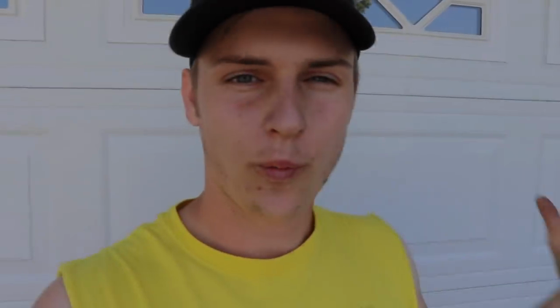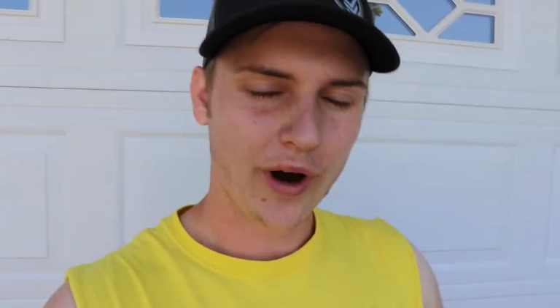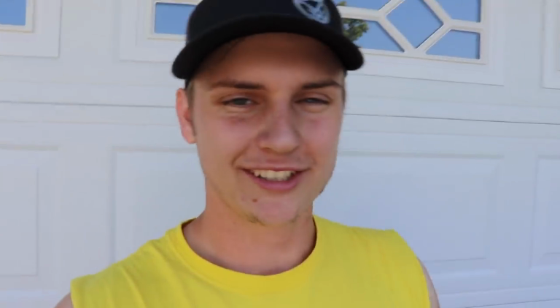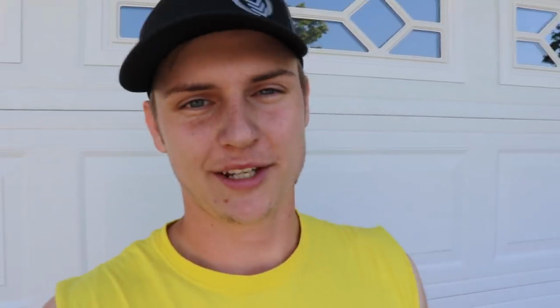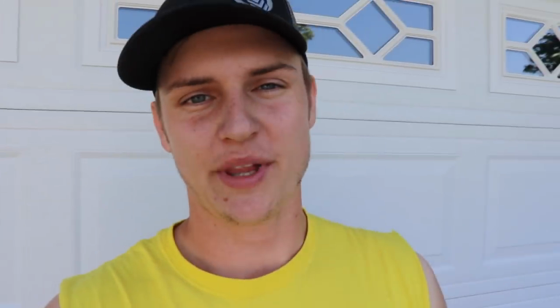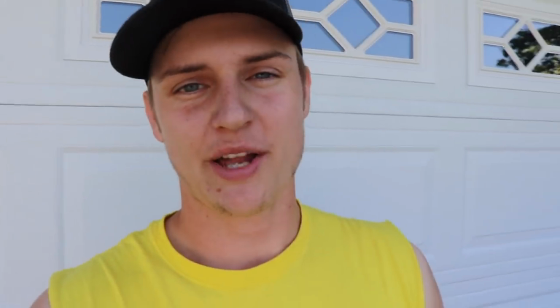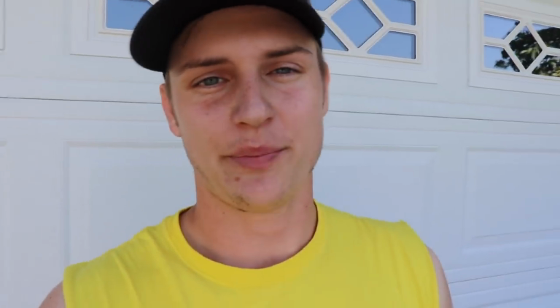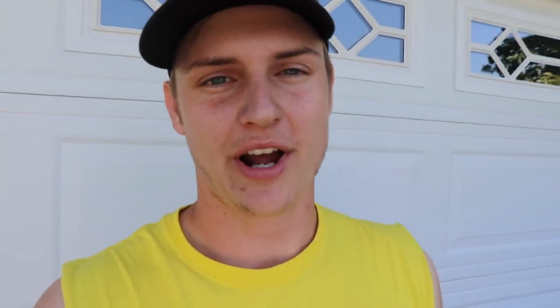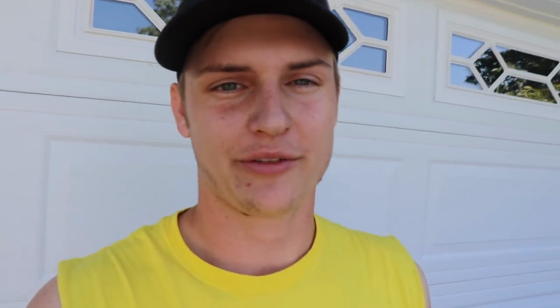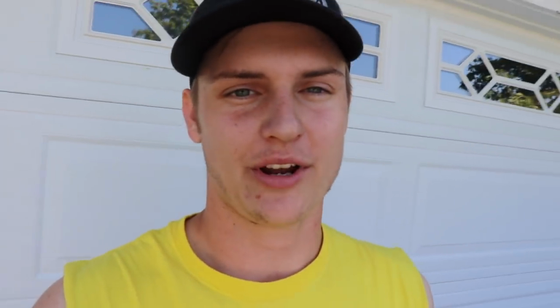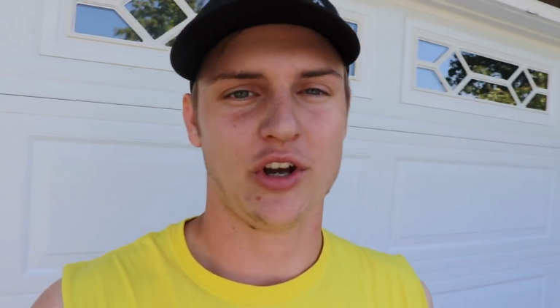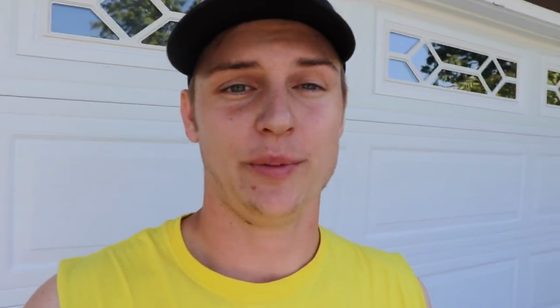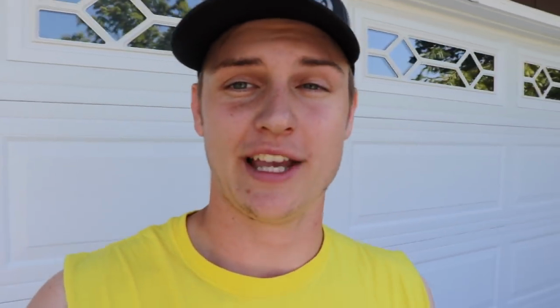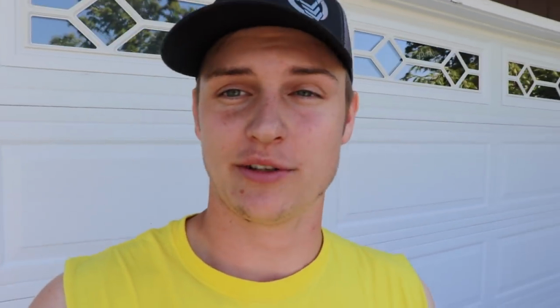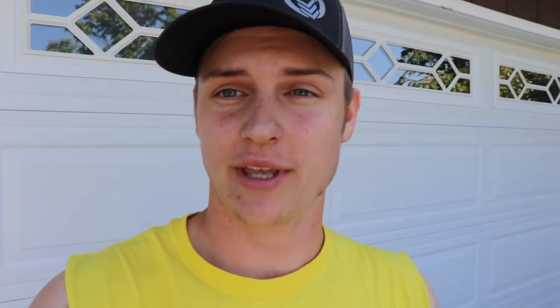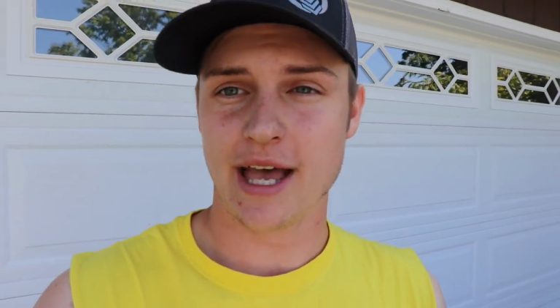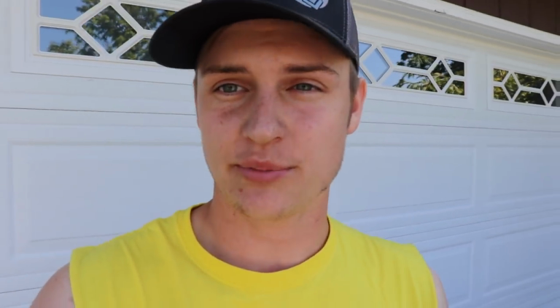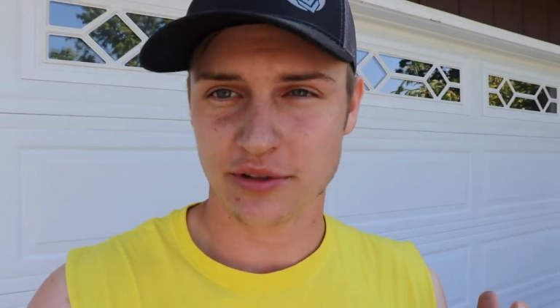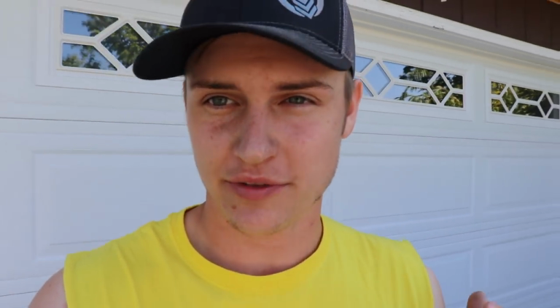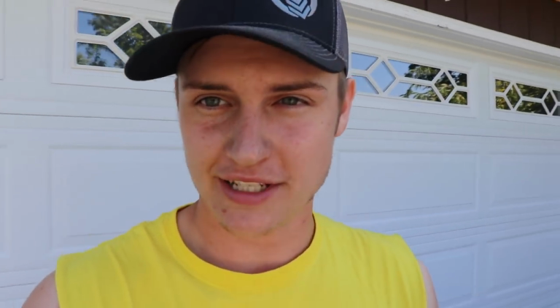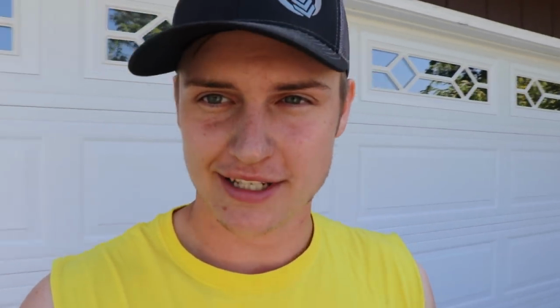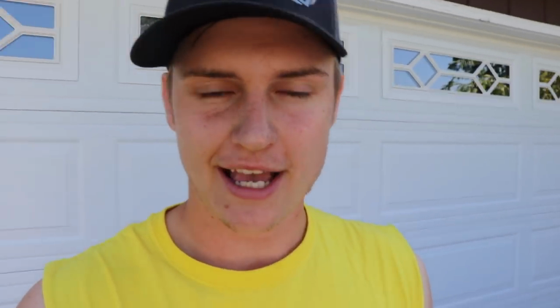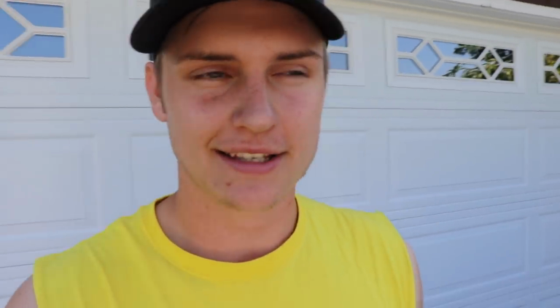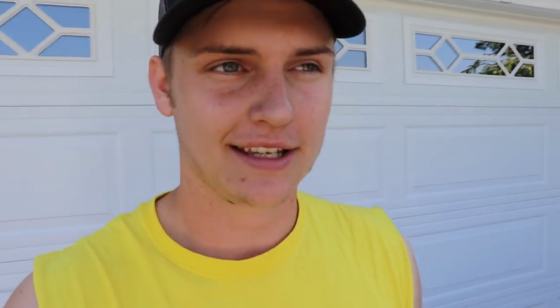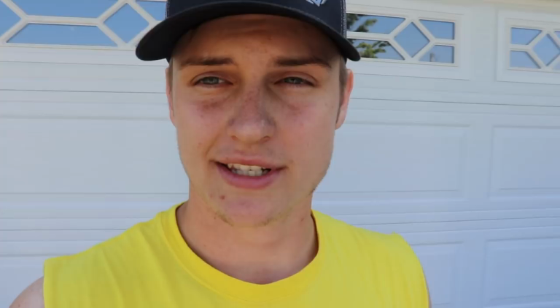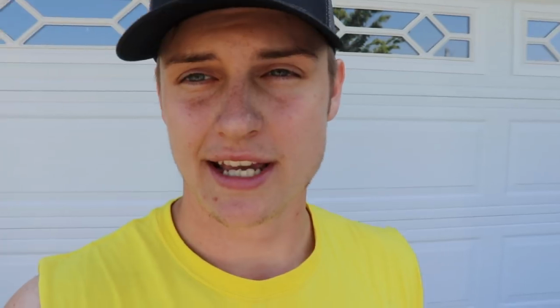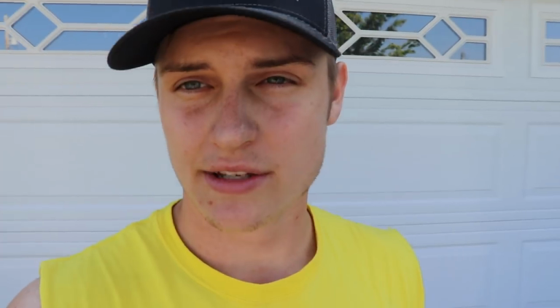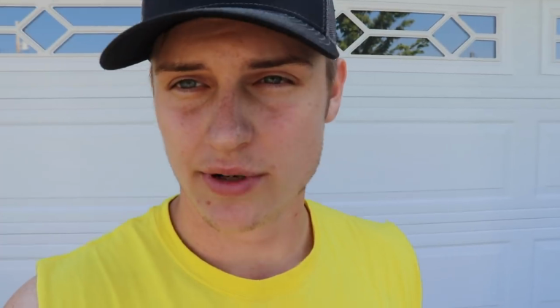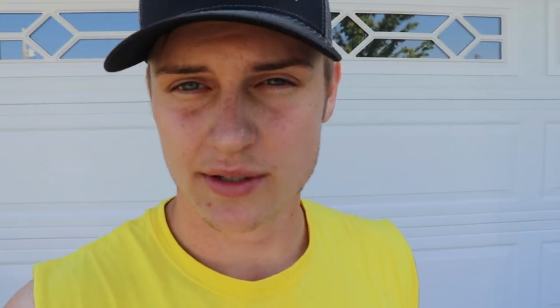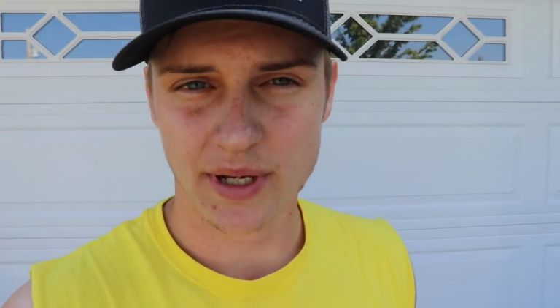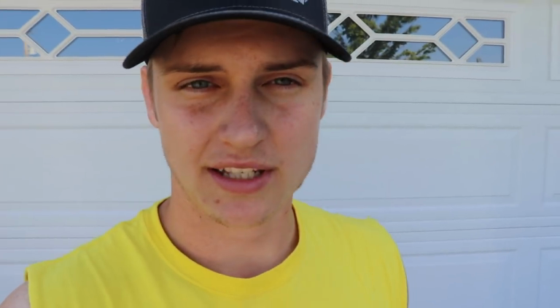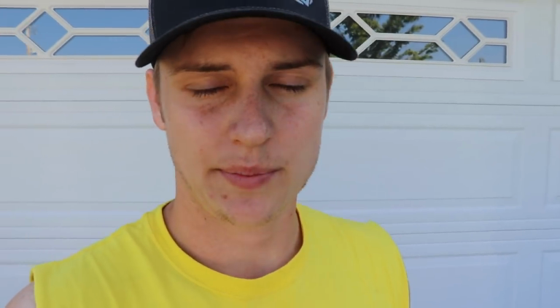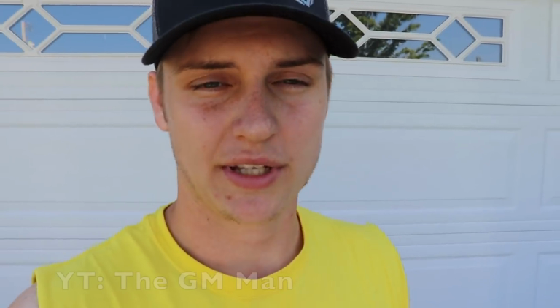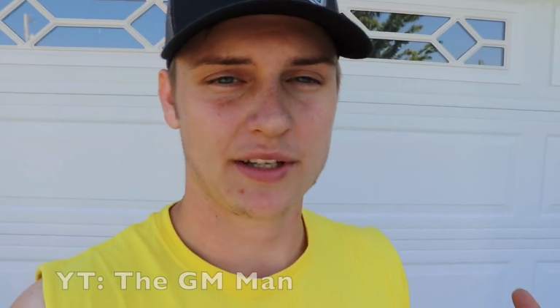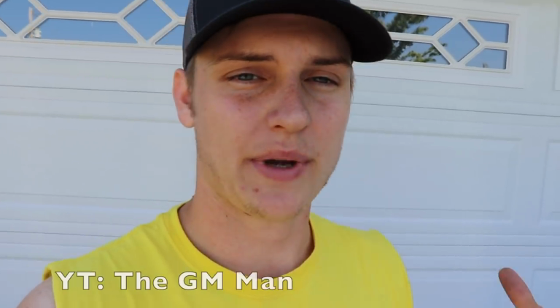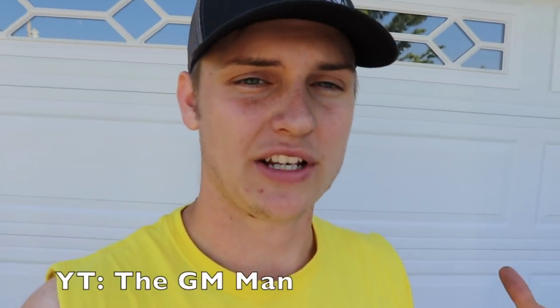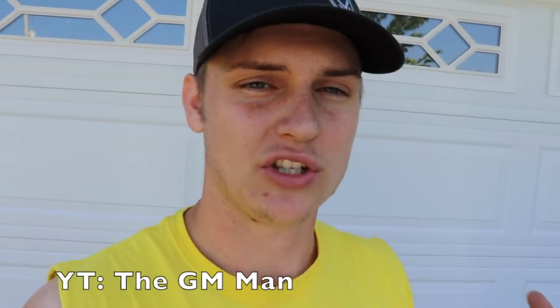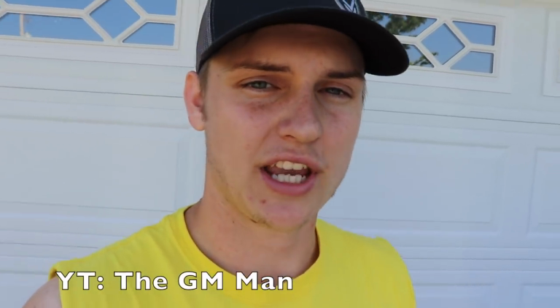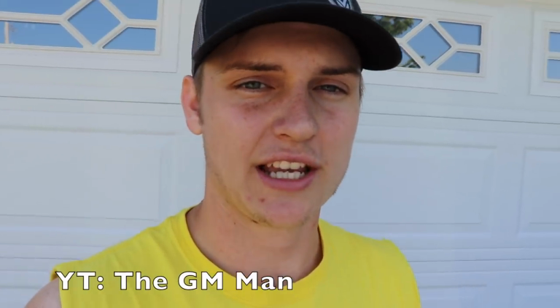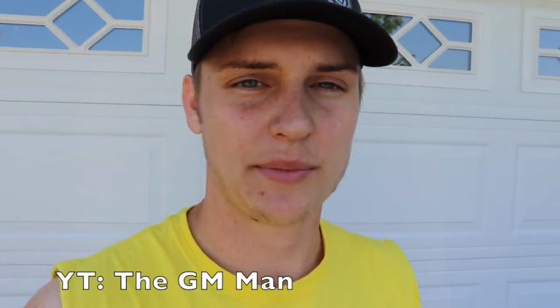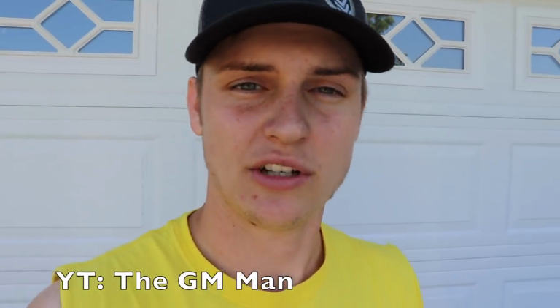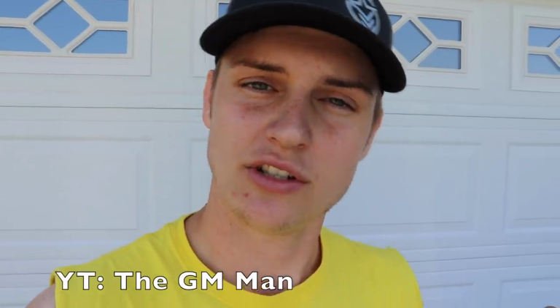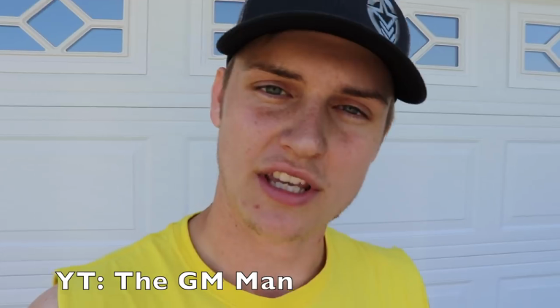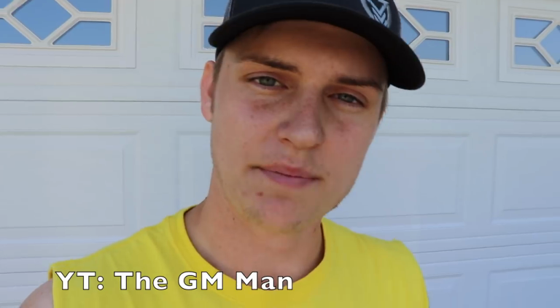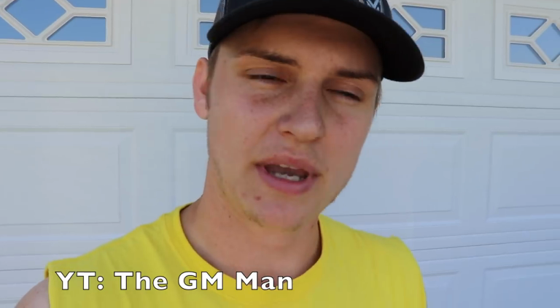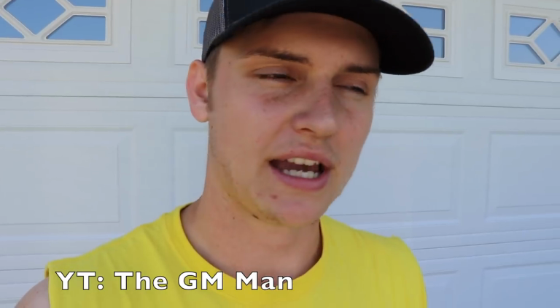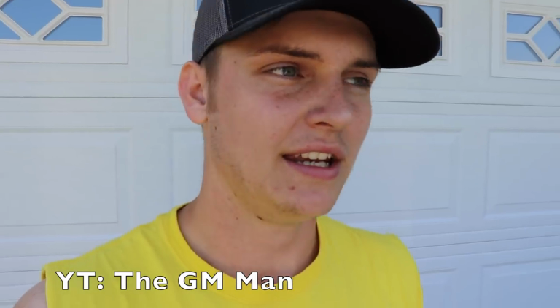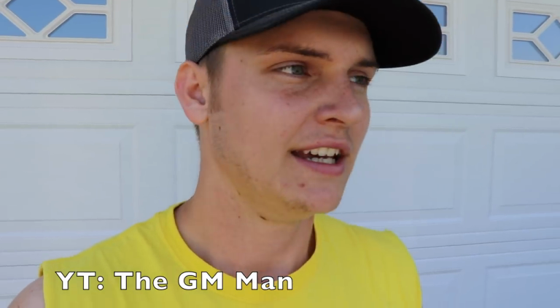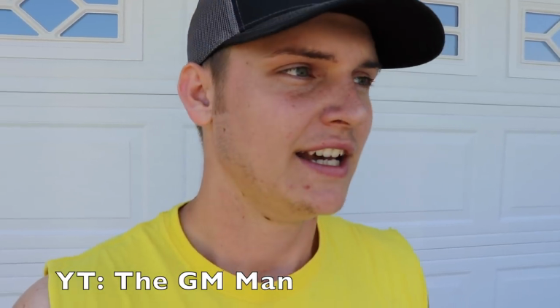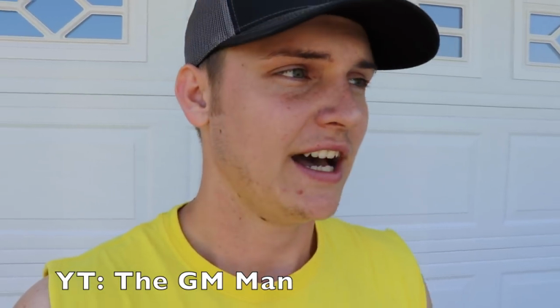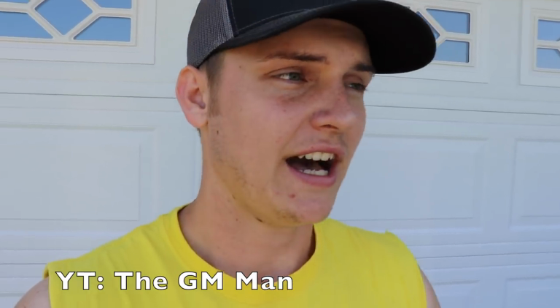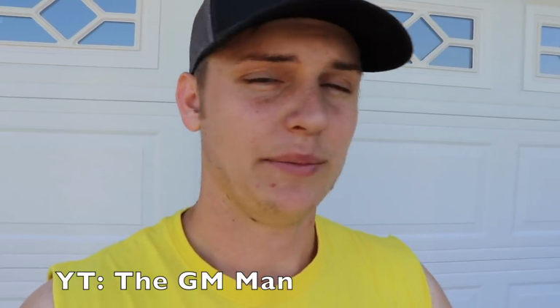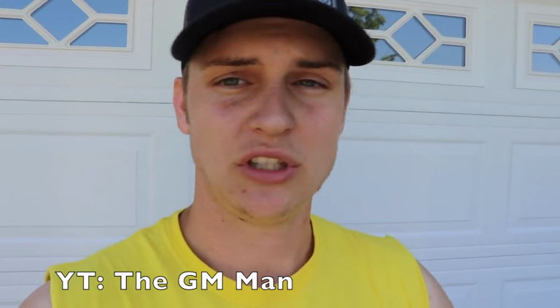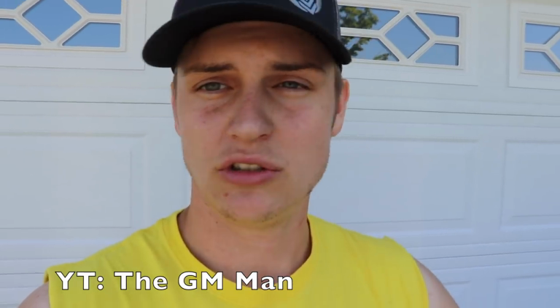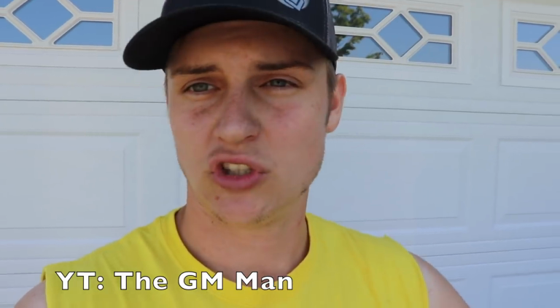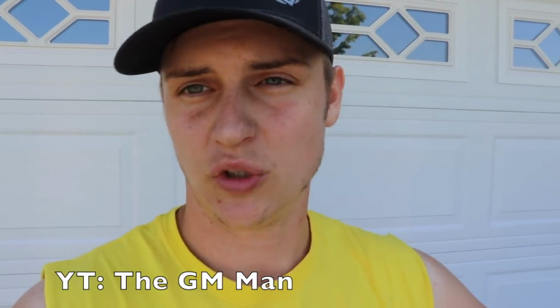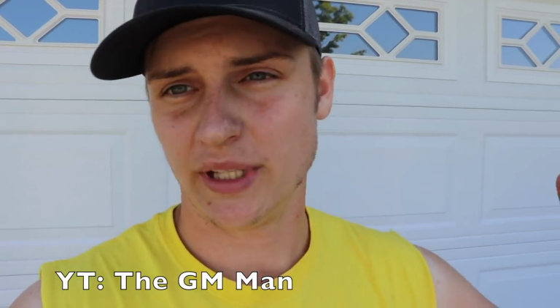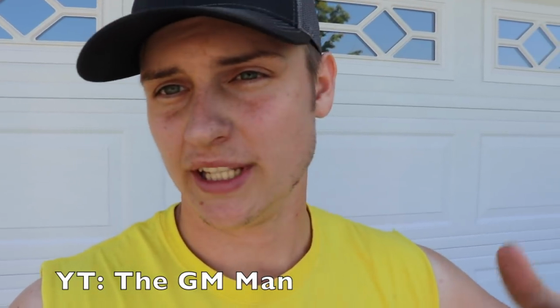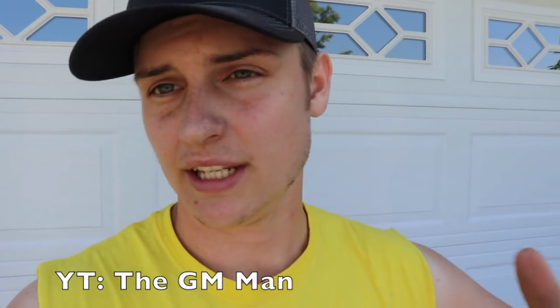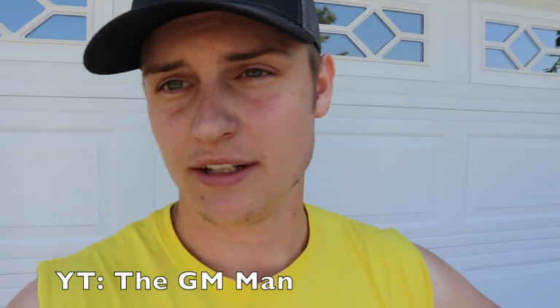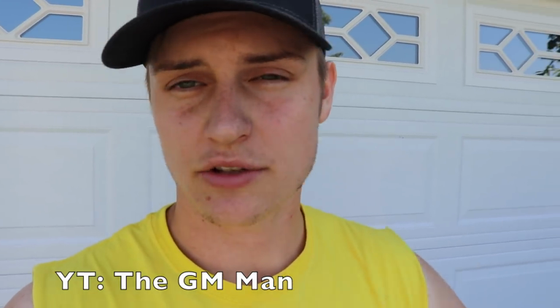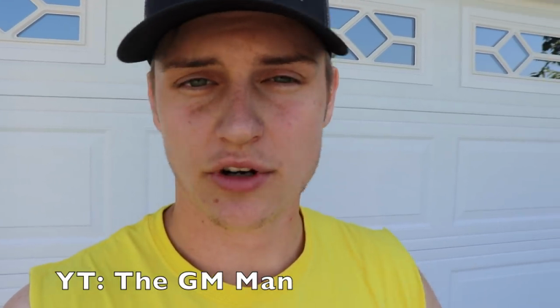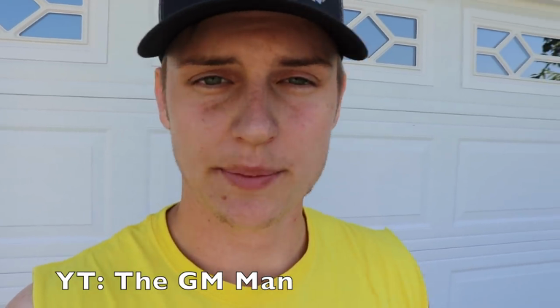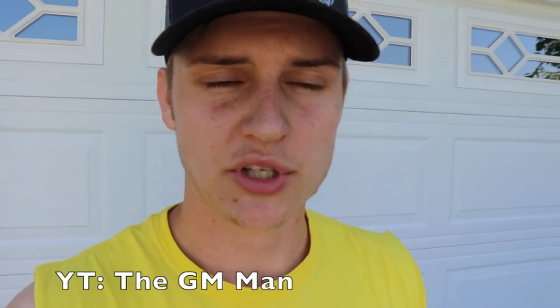What is up loud and proud crowd, hope you guys are doing absolutely fantastic. NastyRid is about to get picked up by Jacob, the GM man. YouTube link in description.